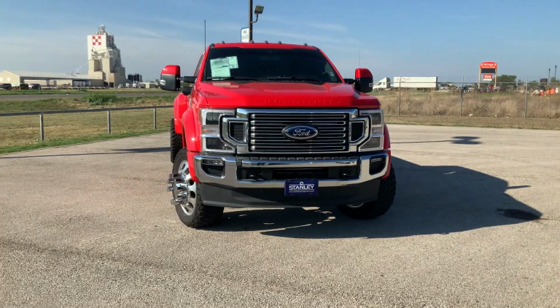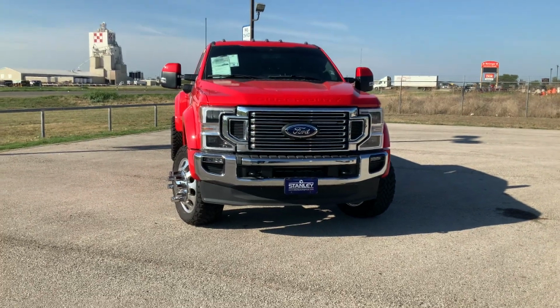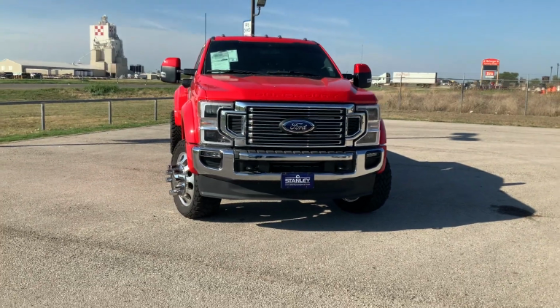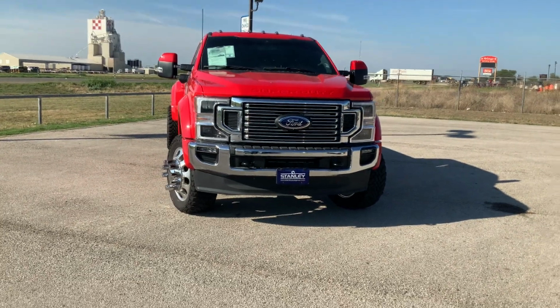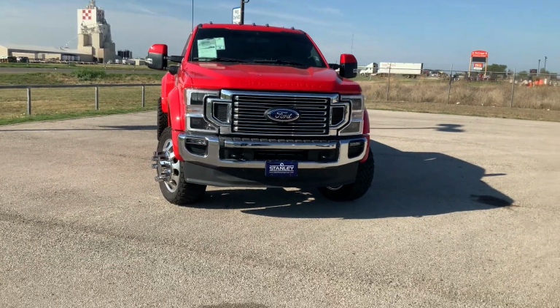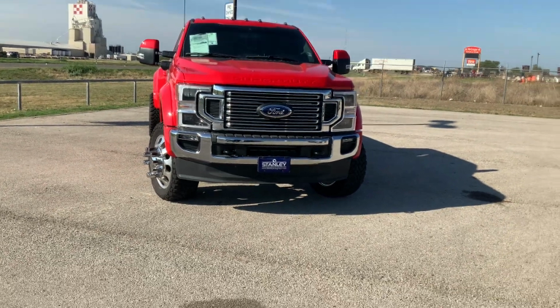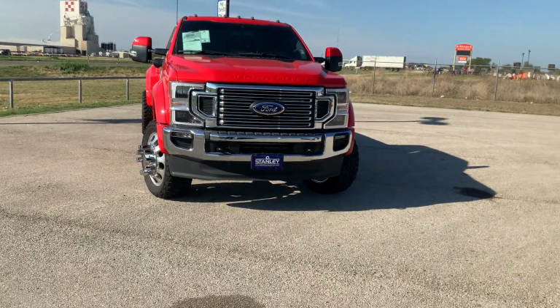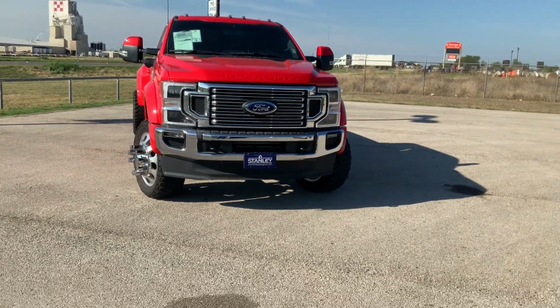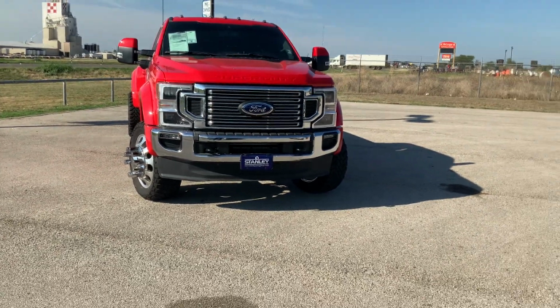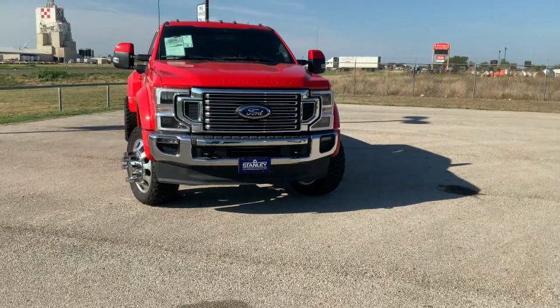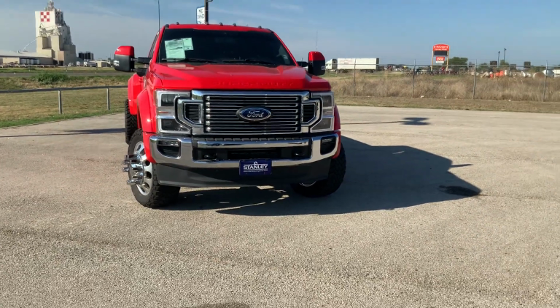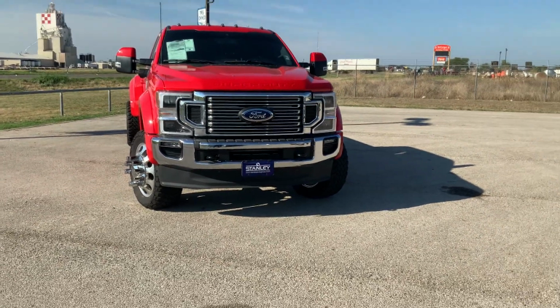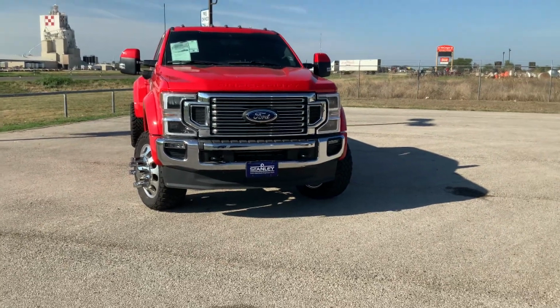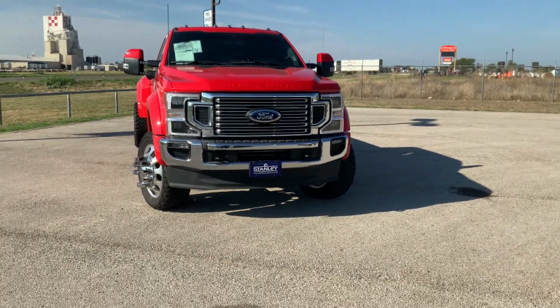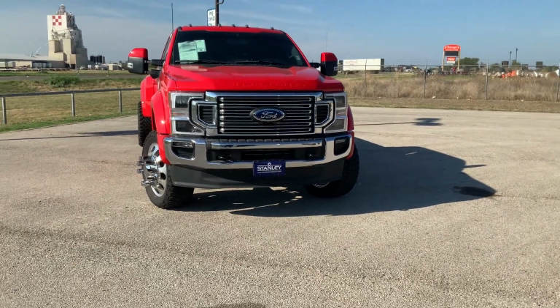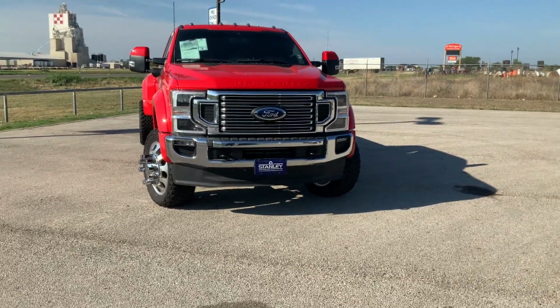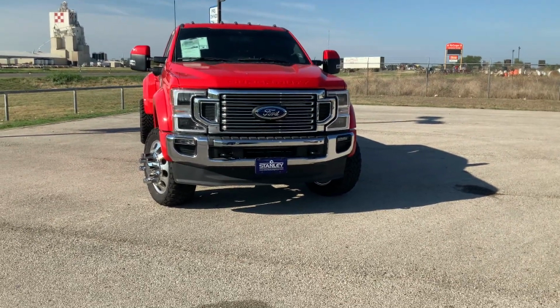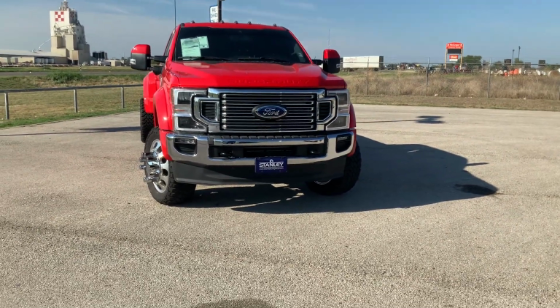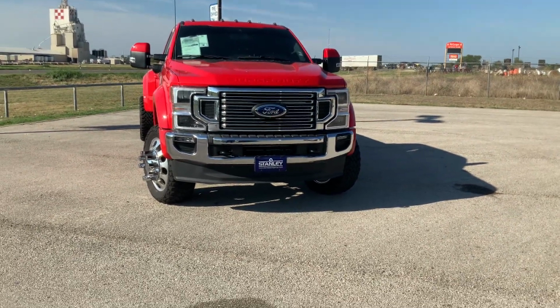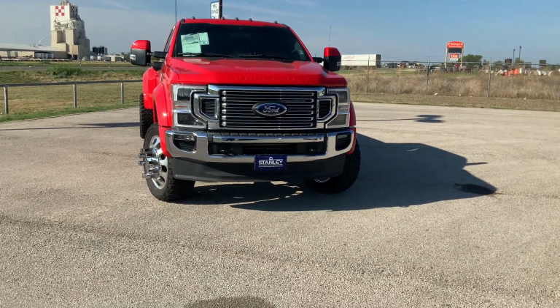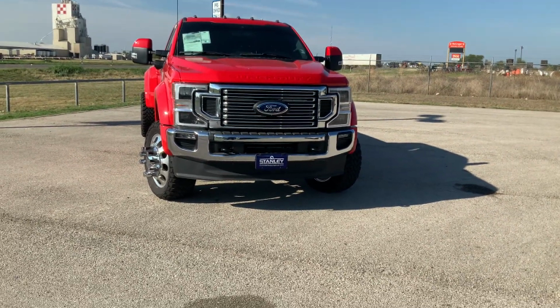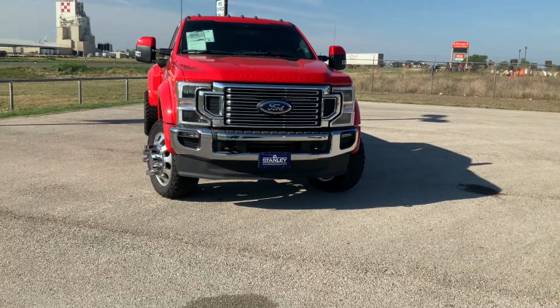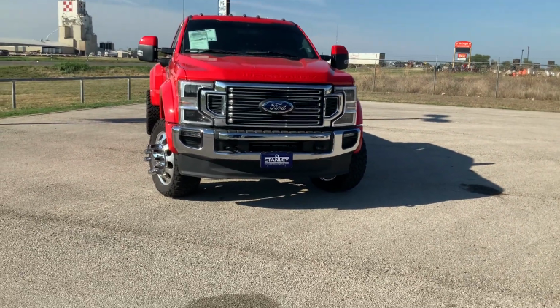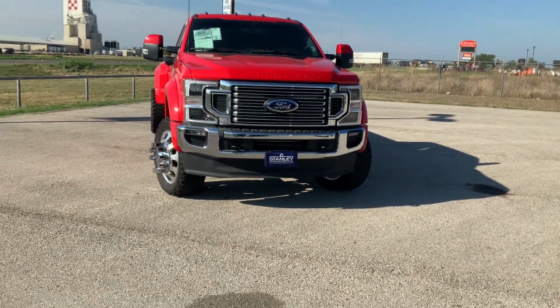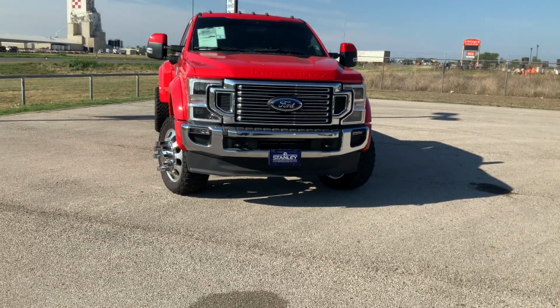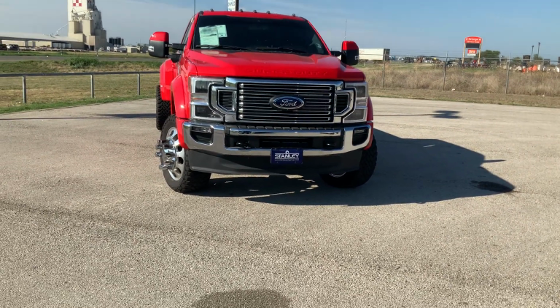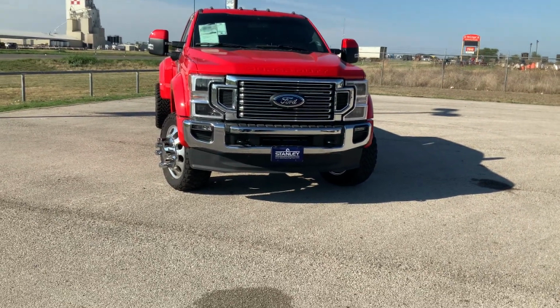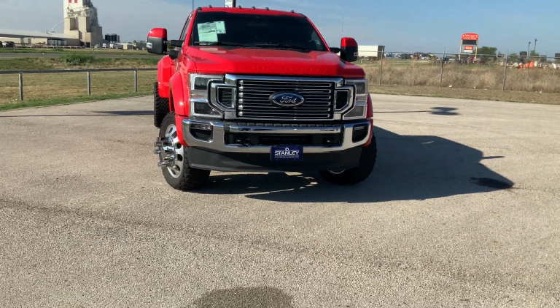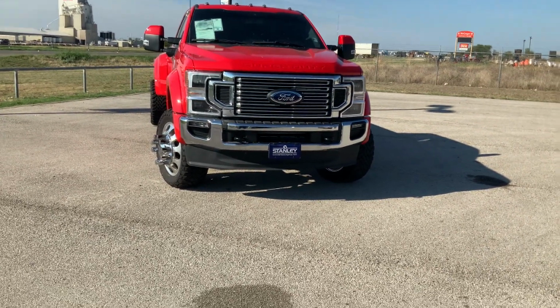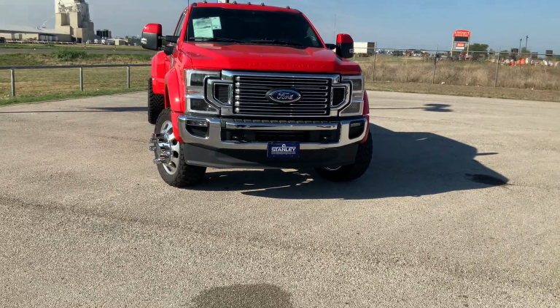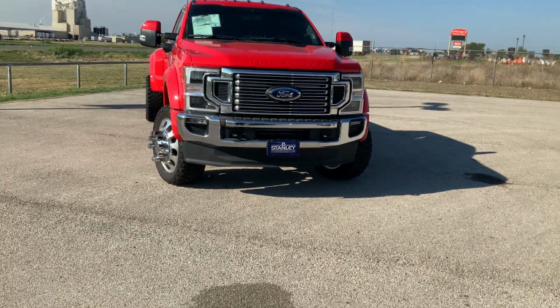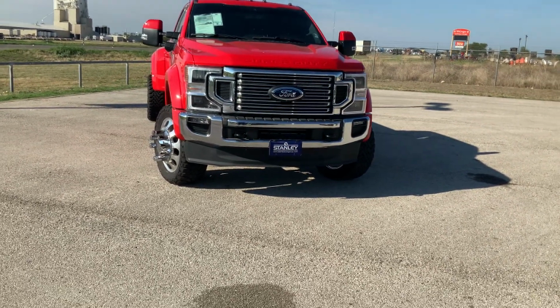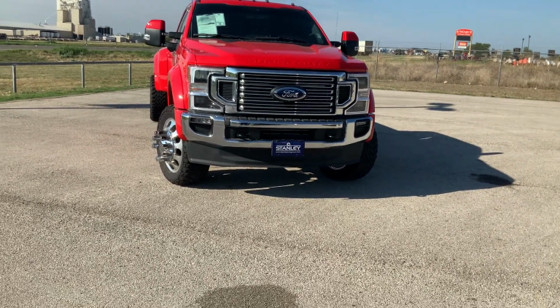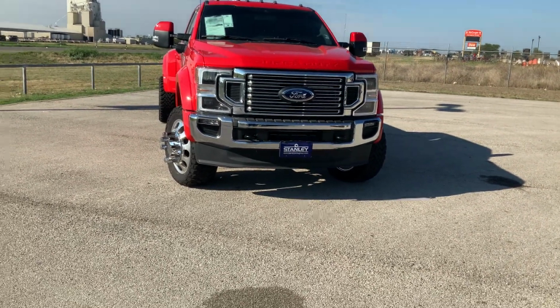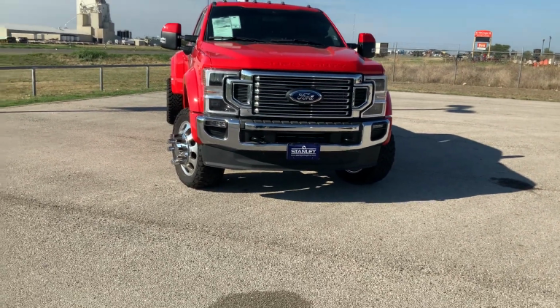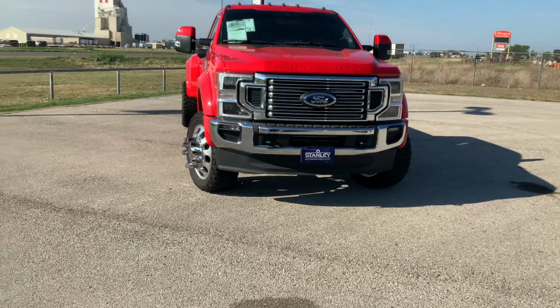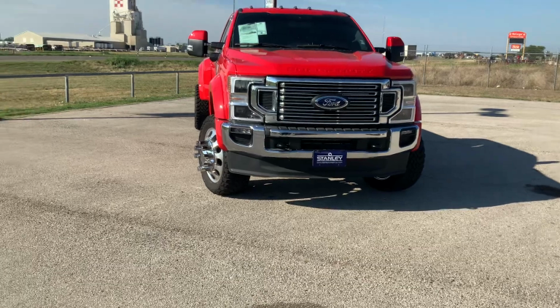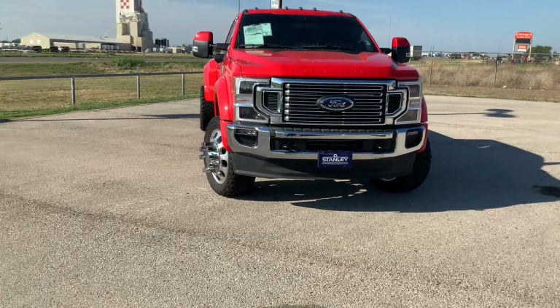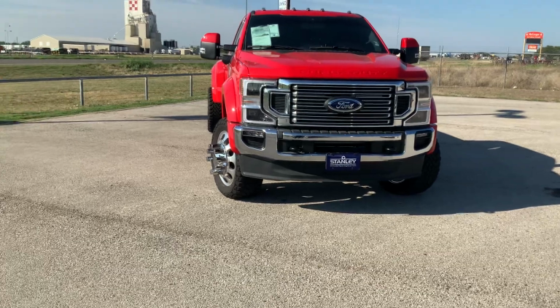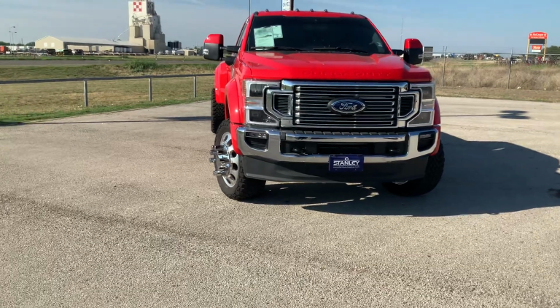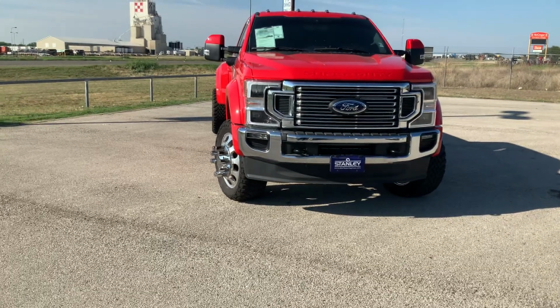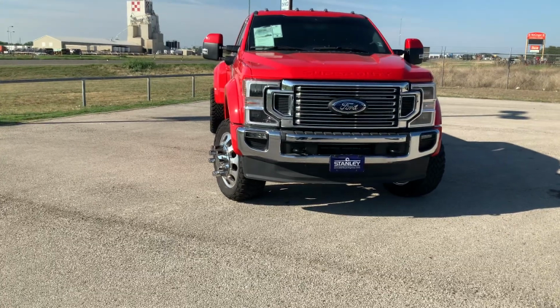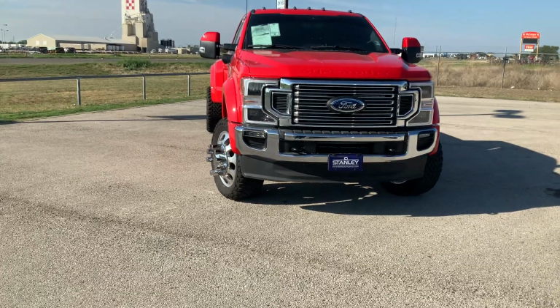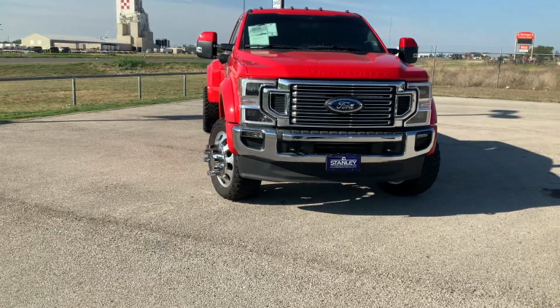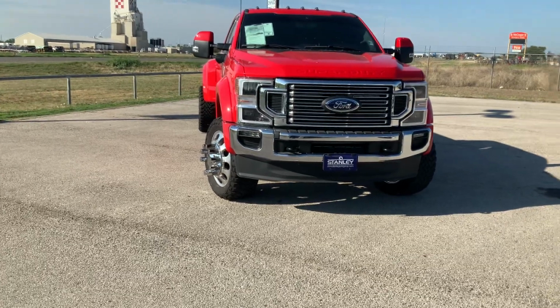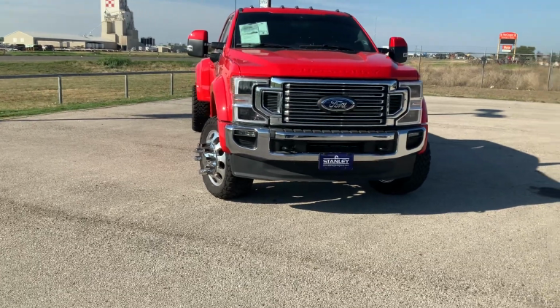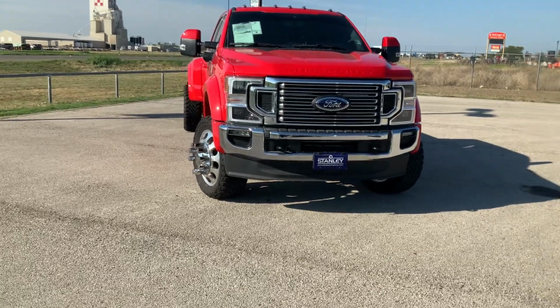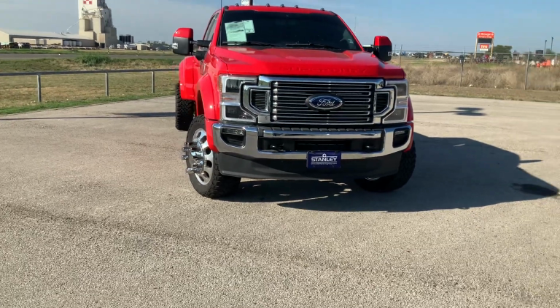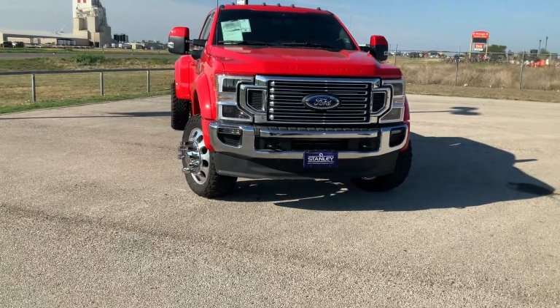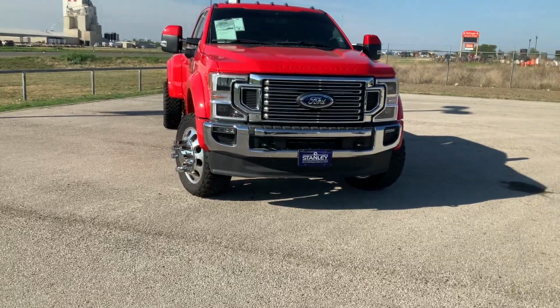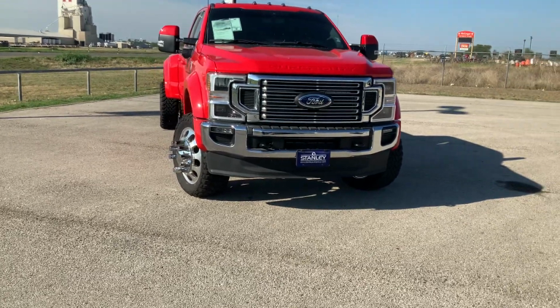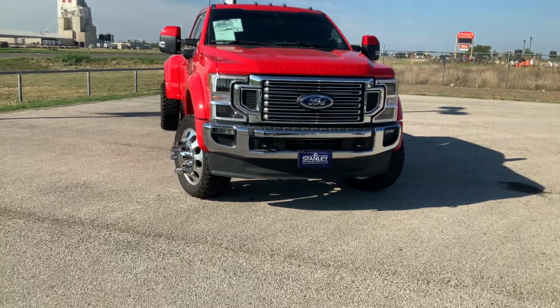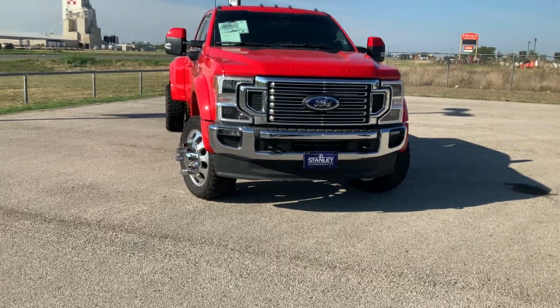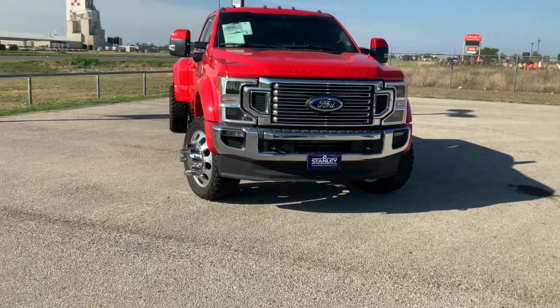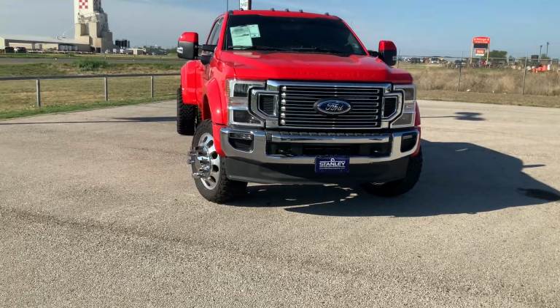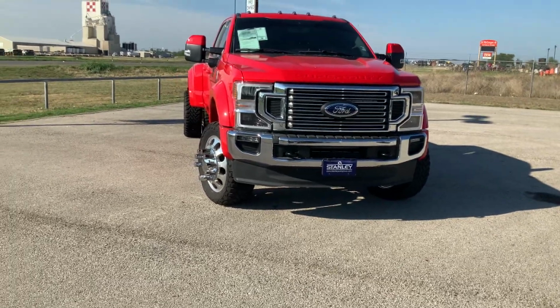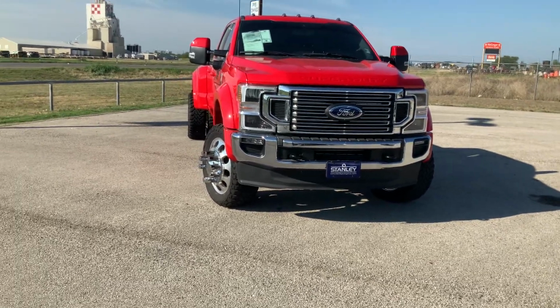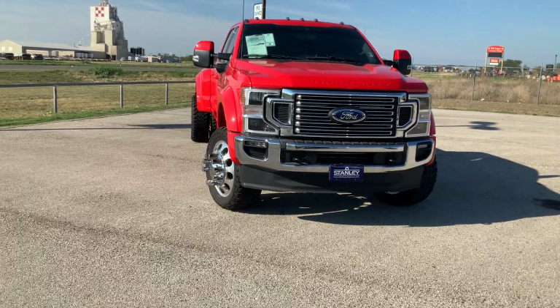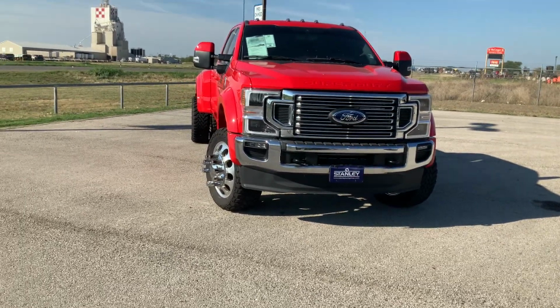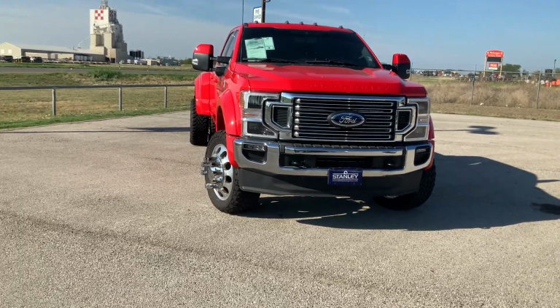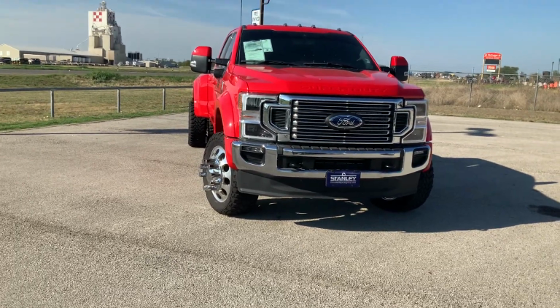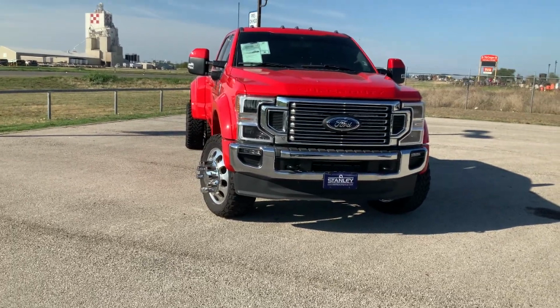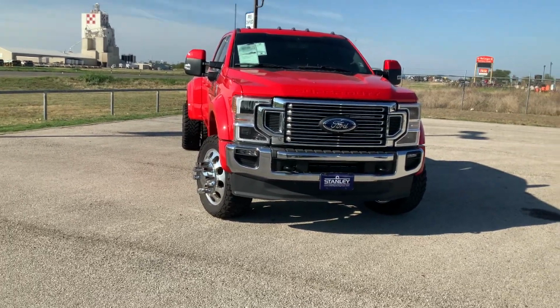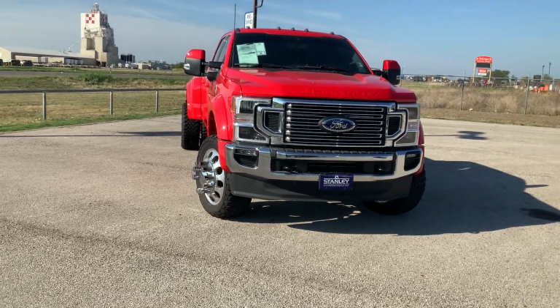Good morning Jose. This is Mariano with Stanley Ford McGregor. I'm here to show you your new 2022 F450 Super Duty.